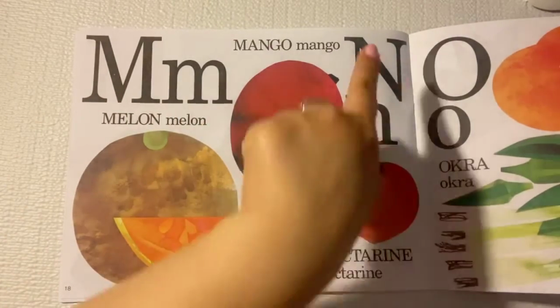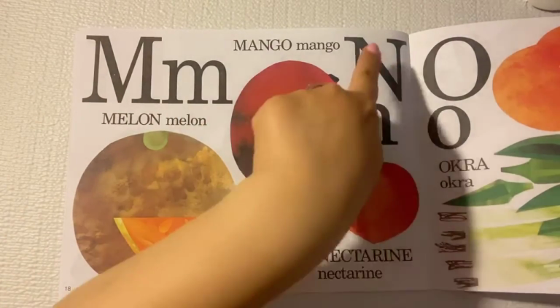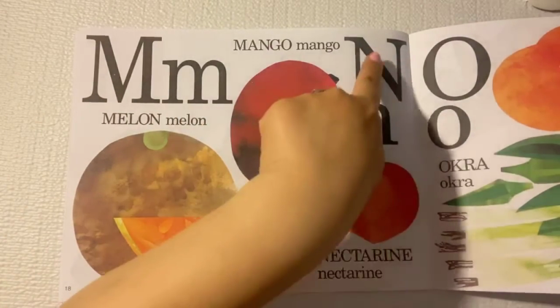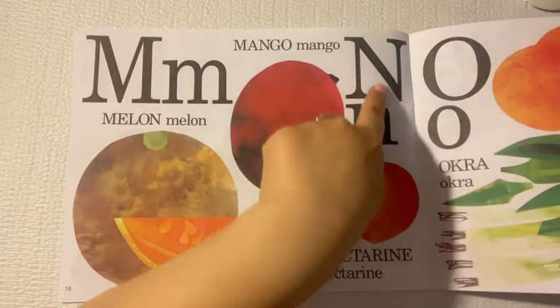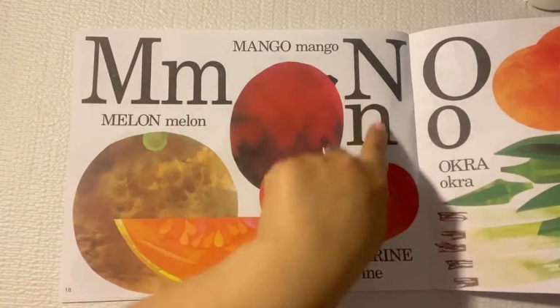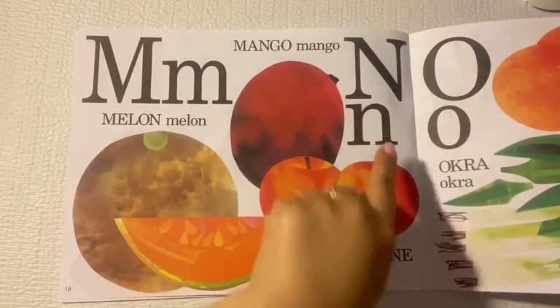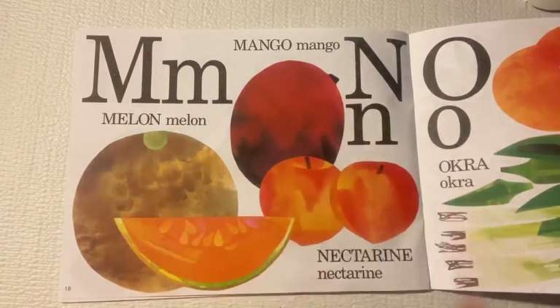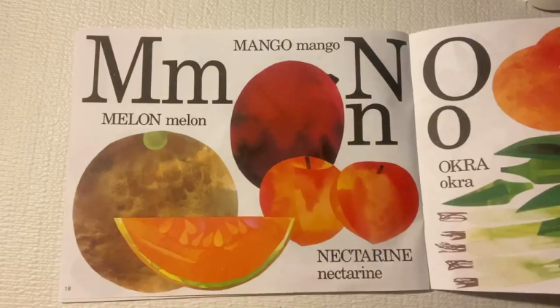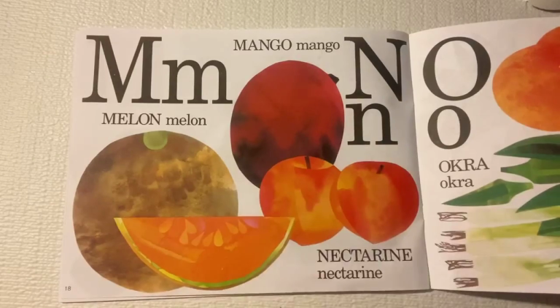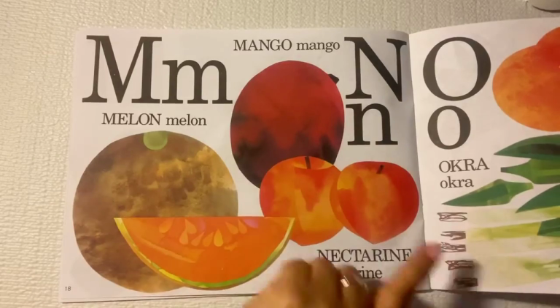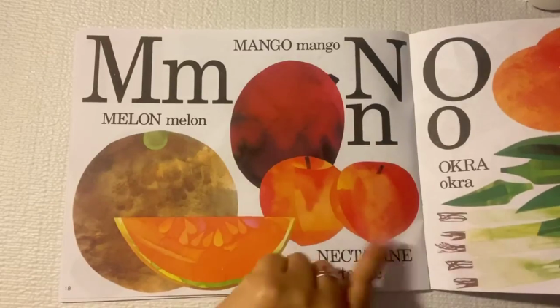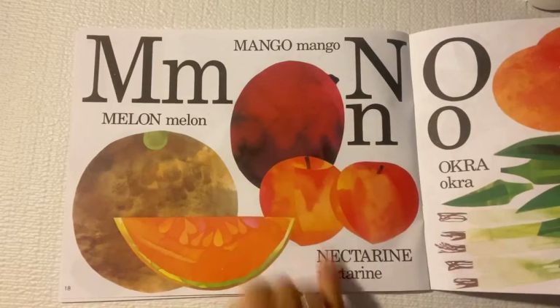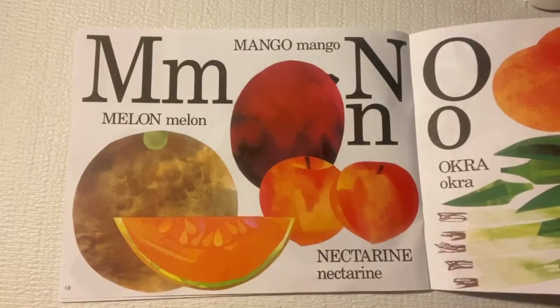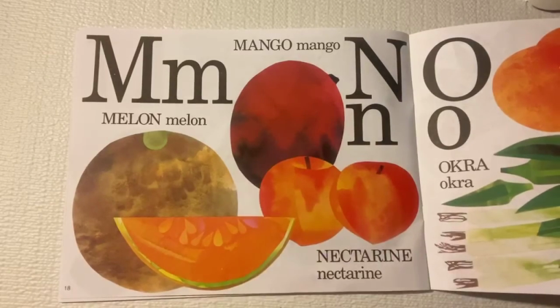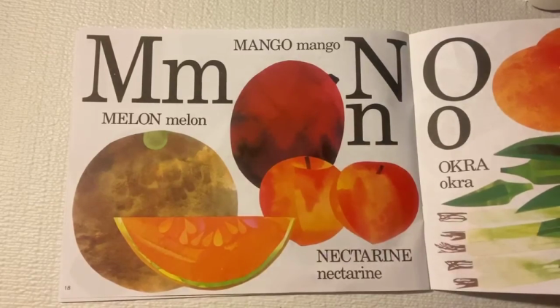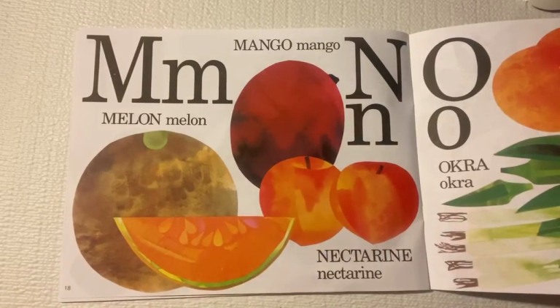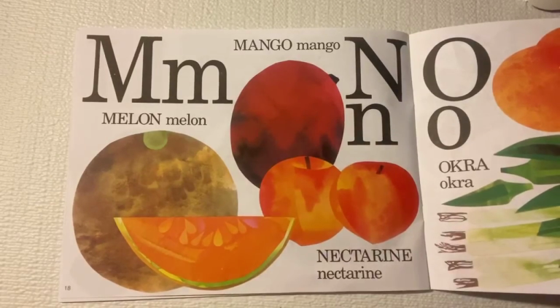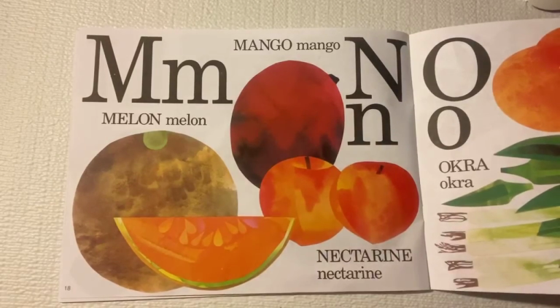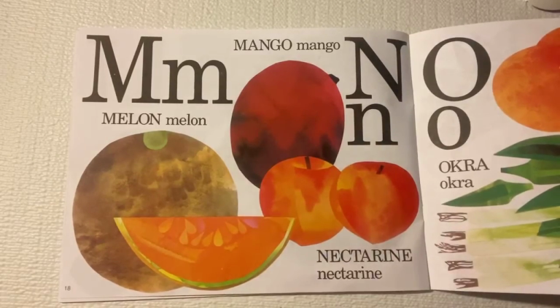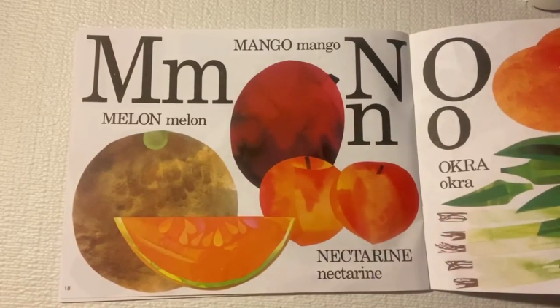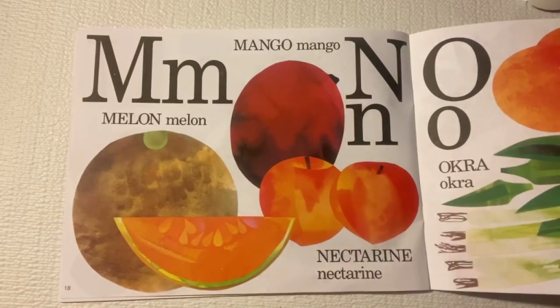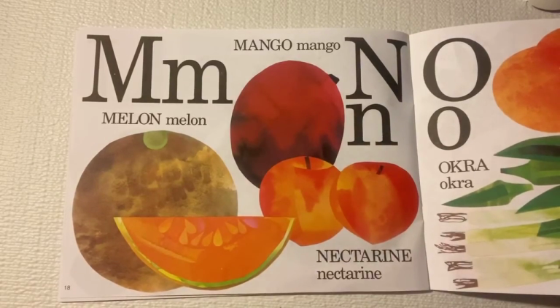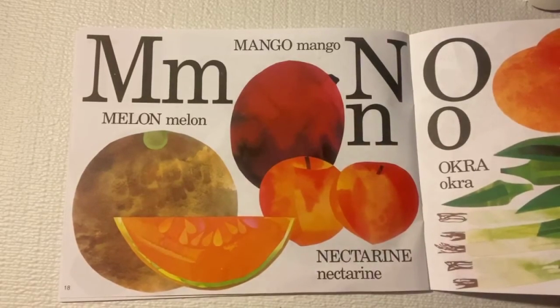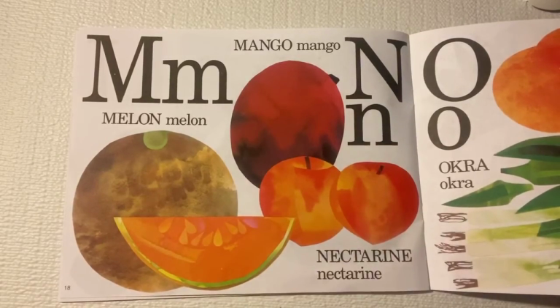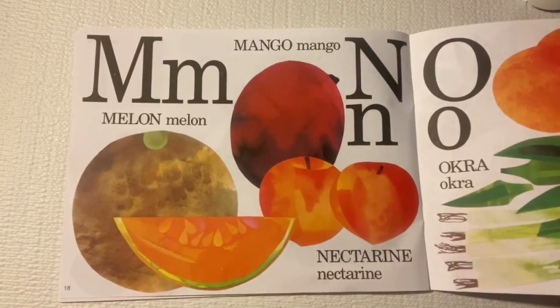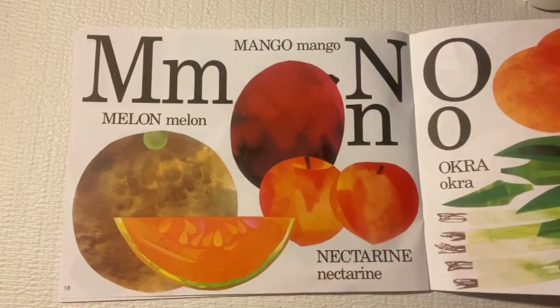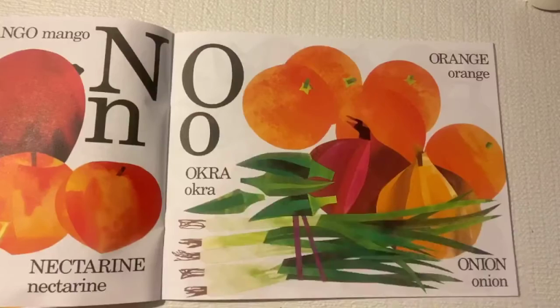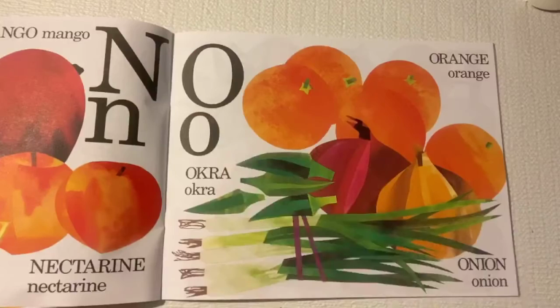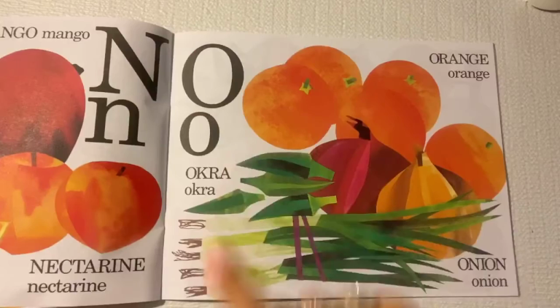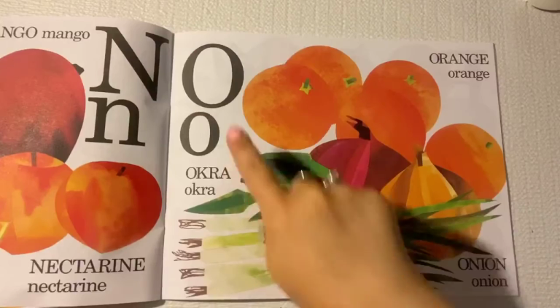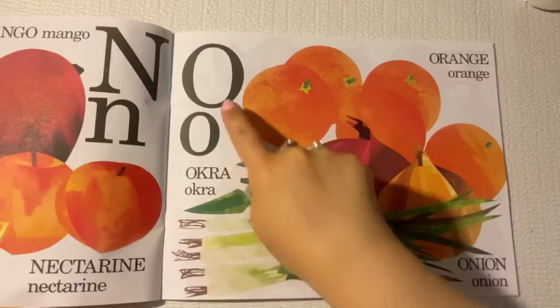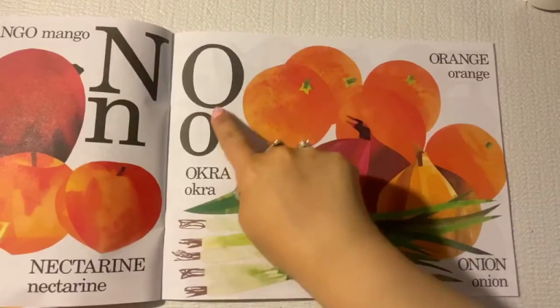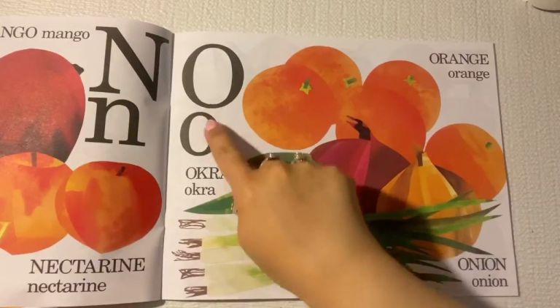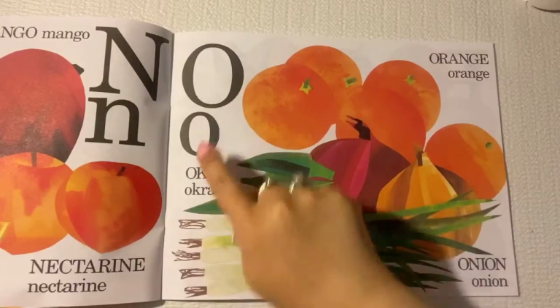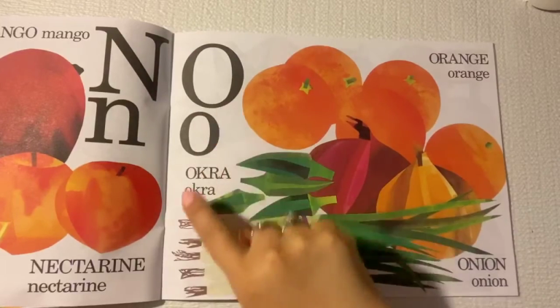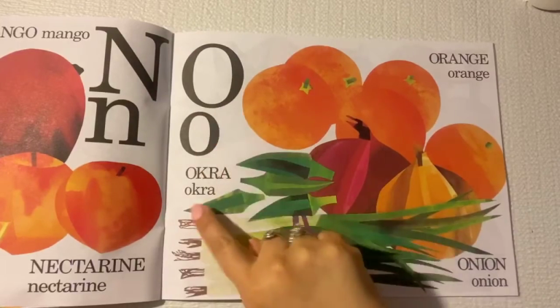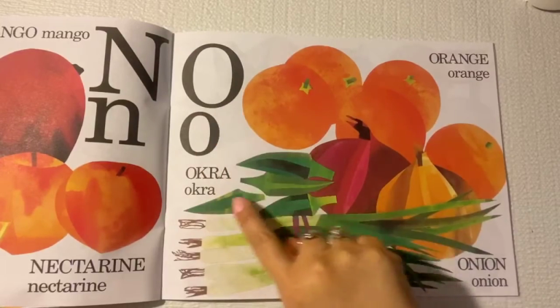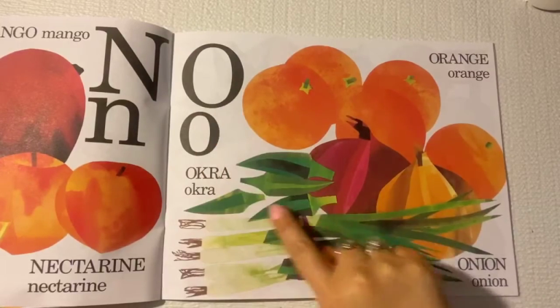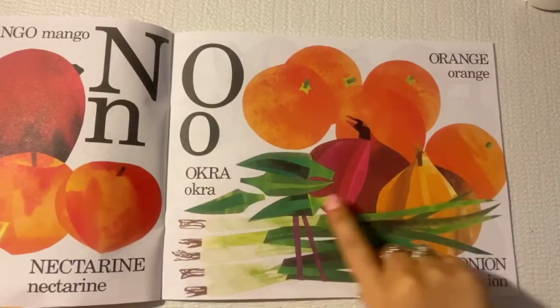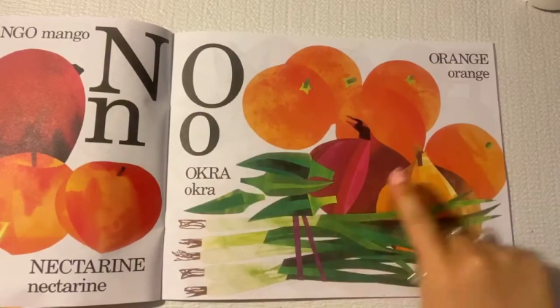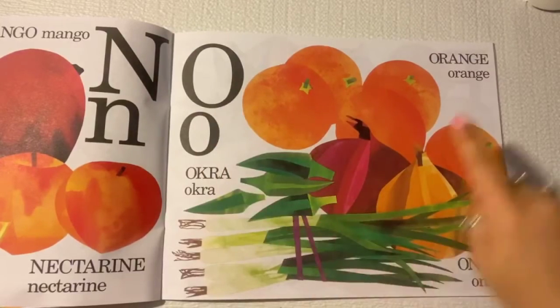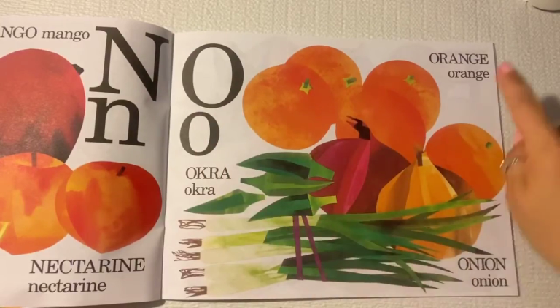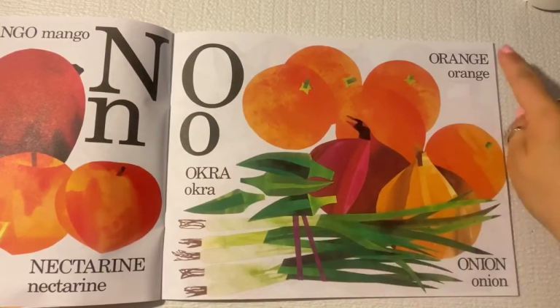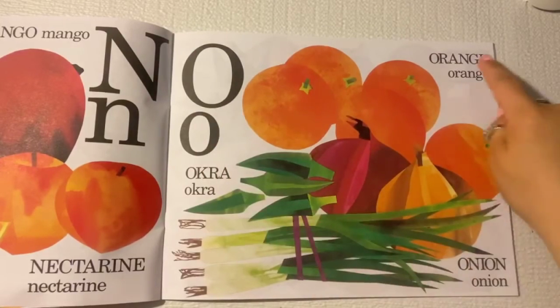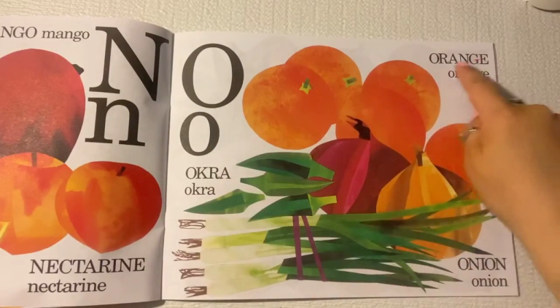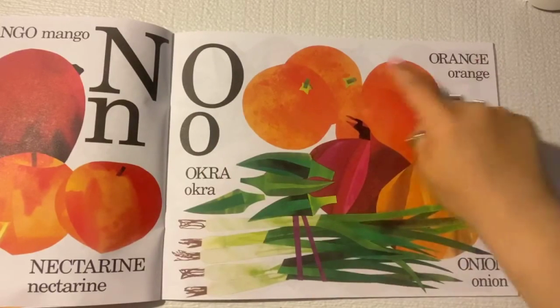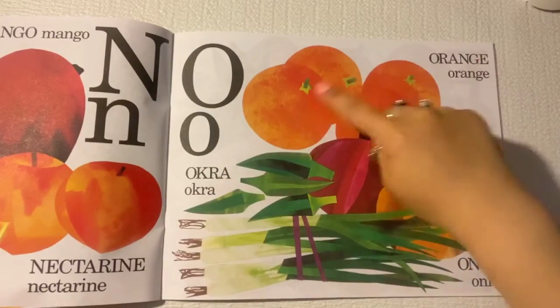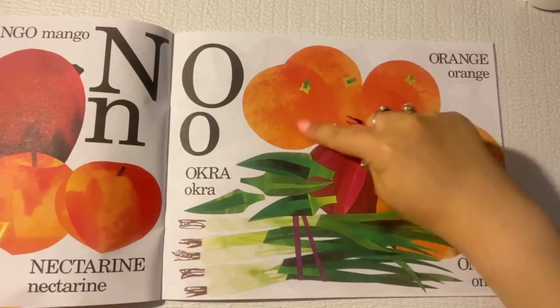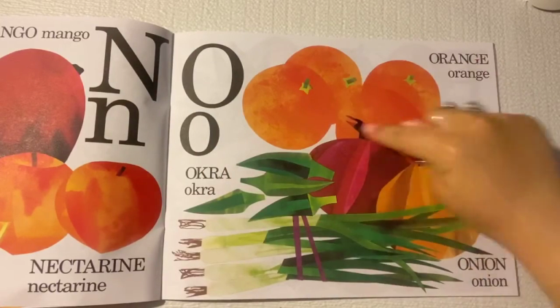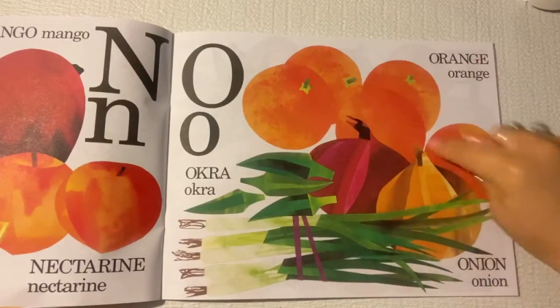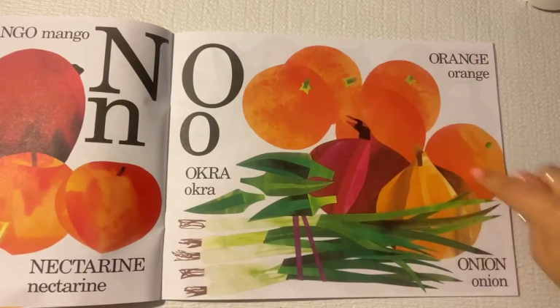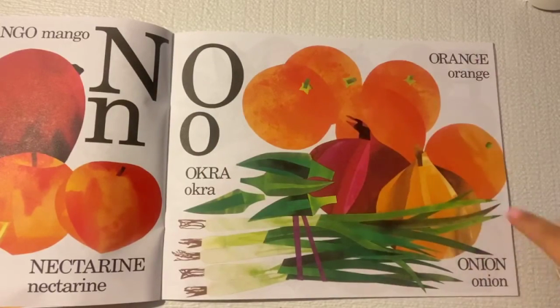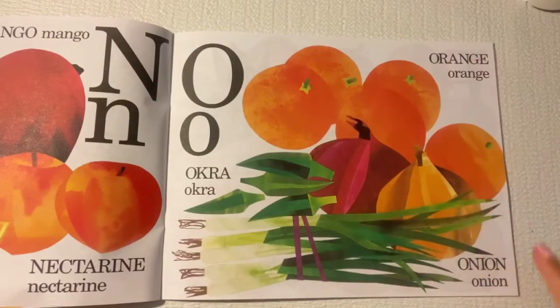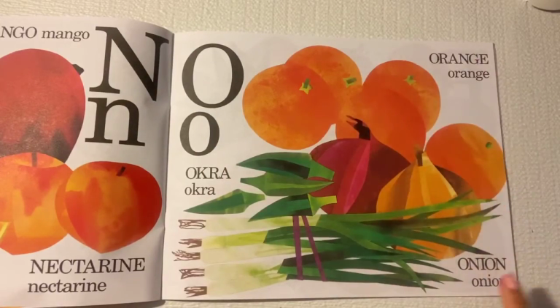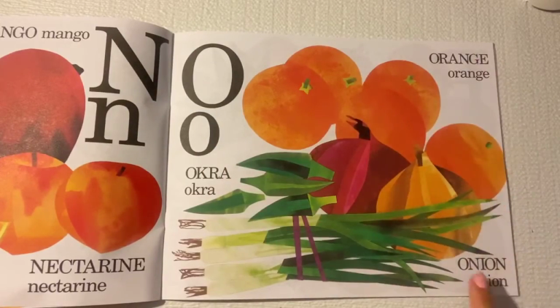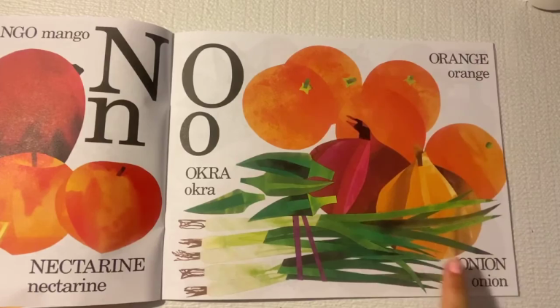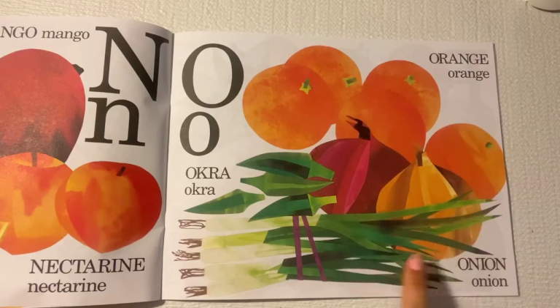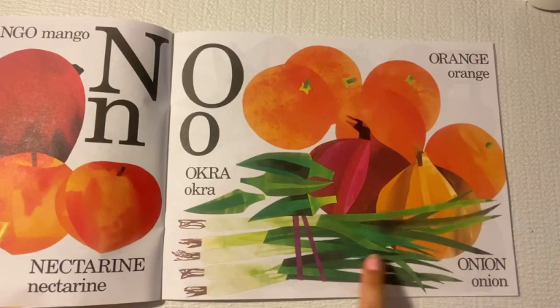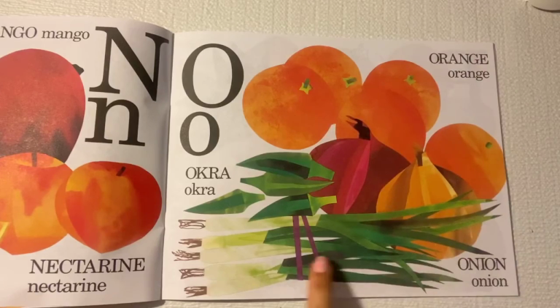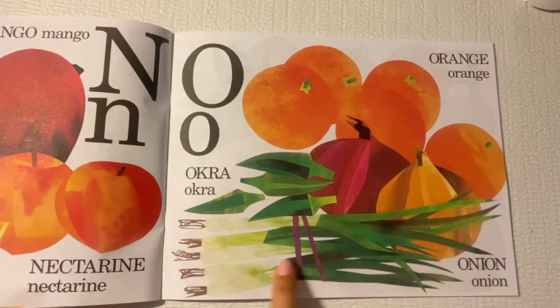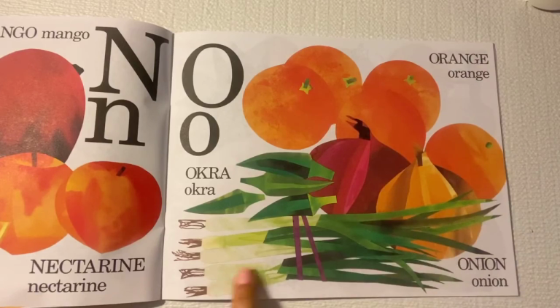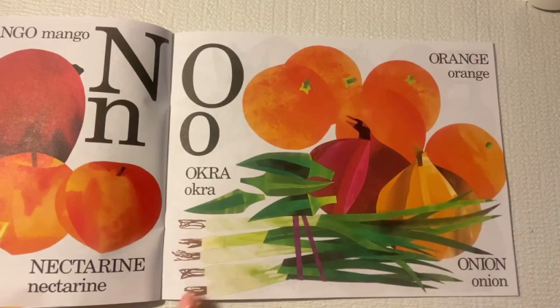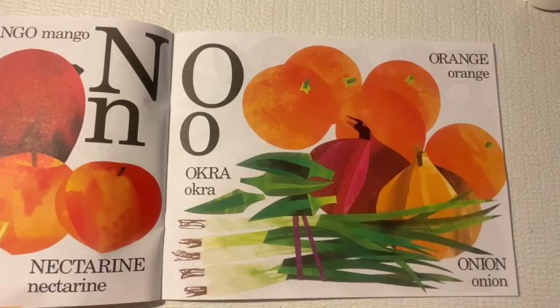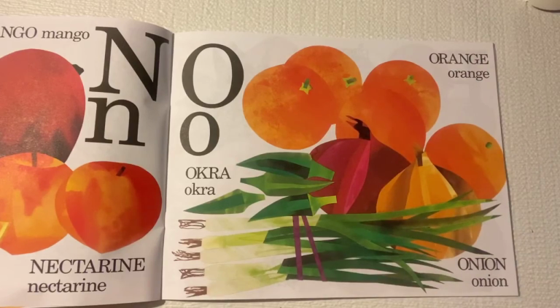N is for nectarine. O is for okra, oranges, and onions.